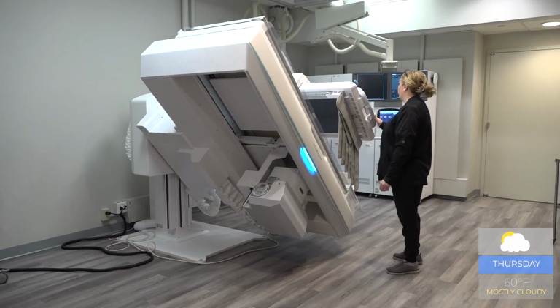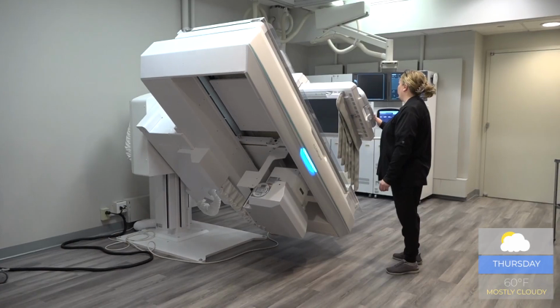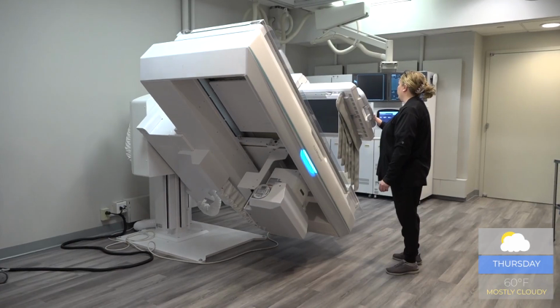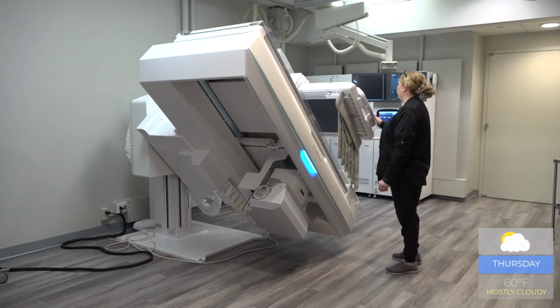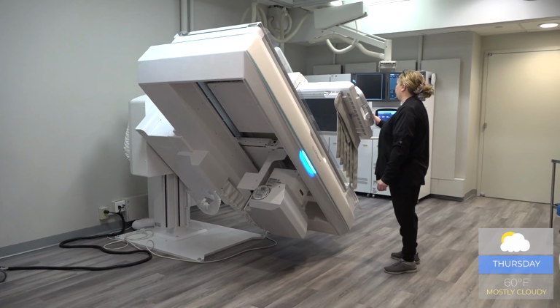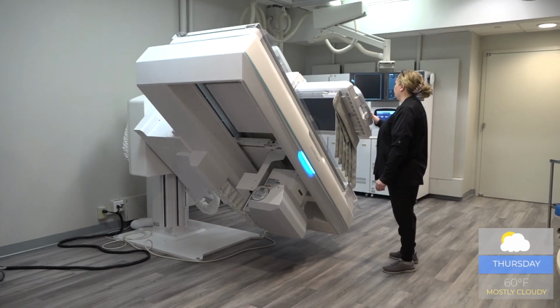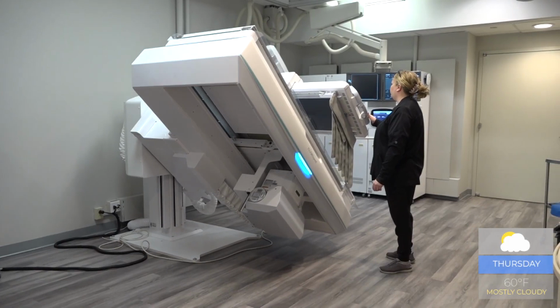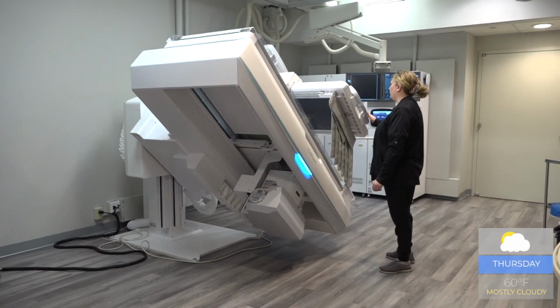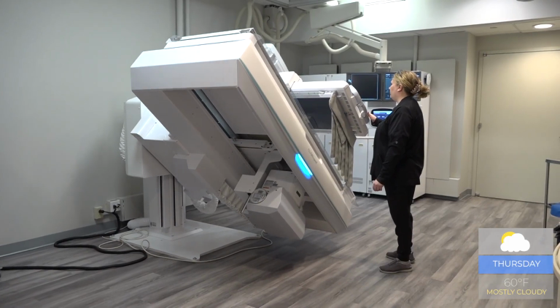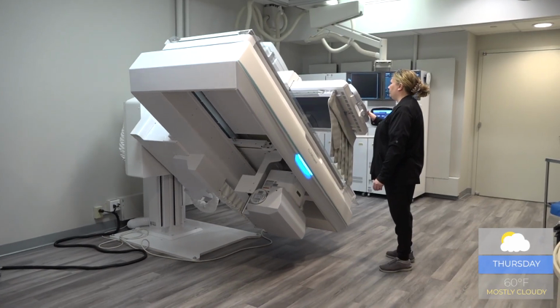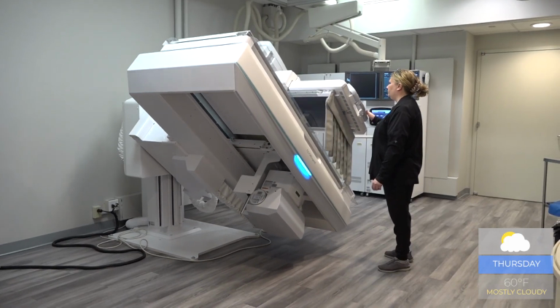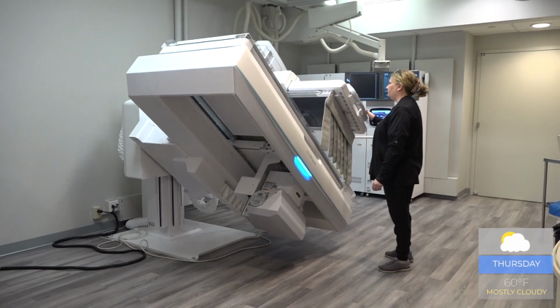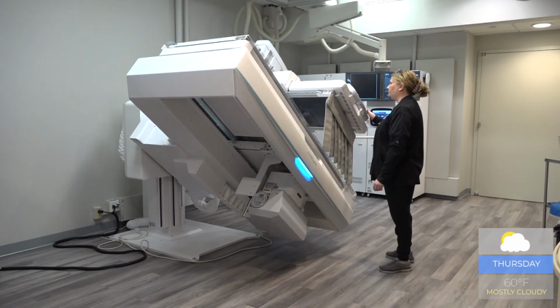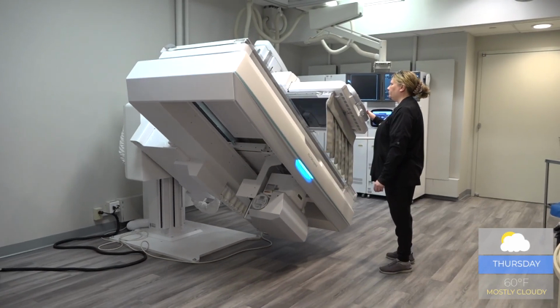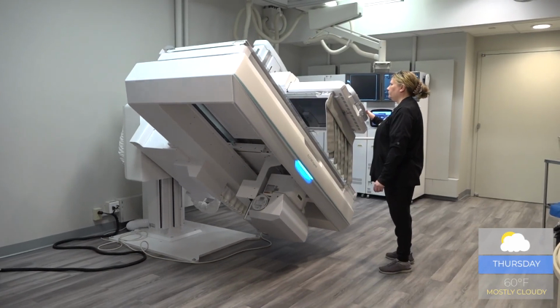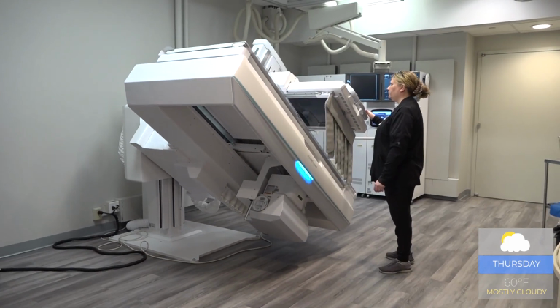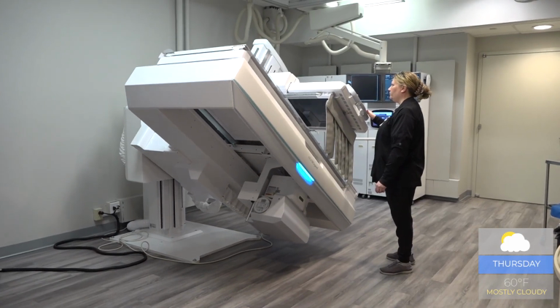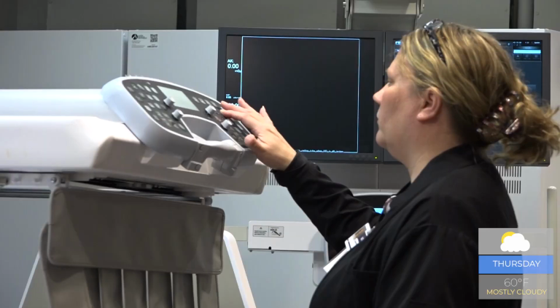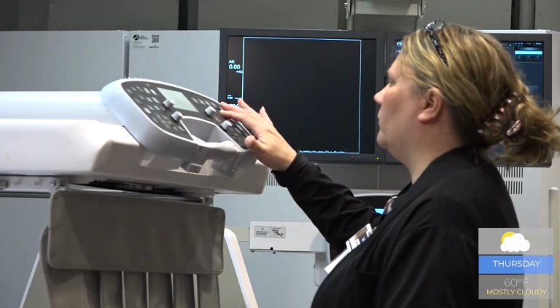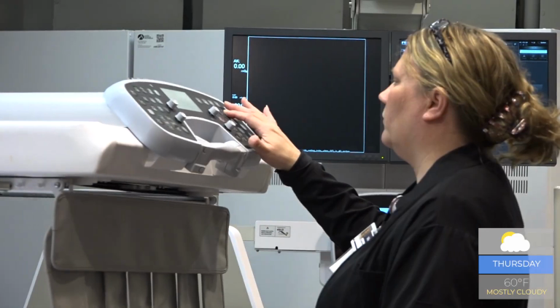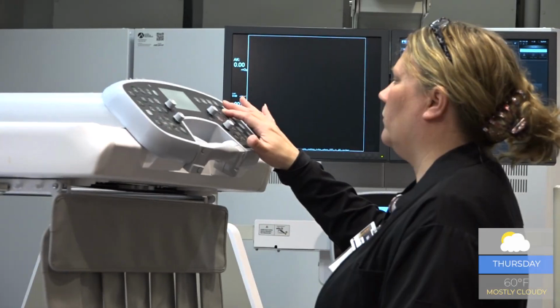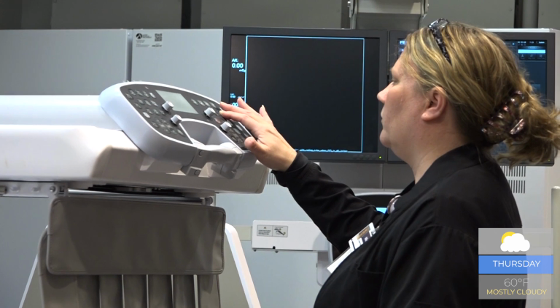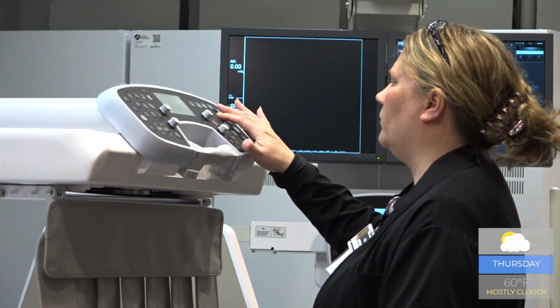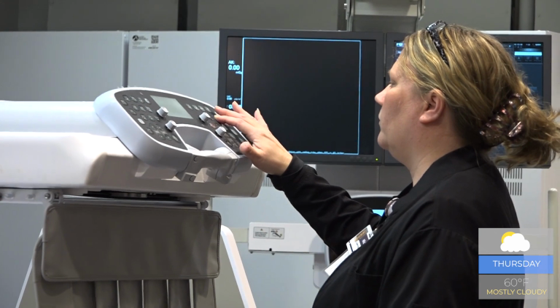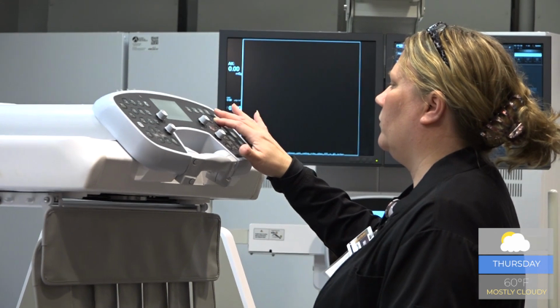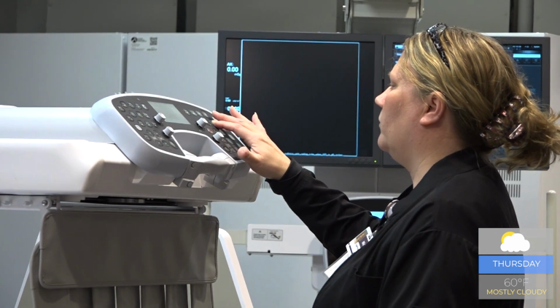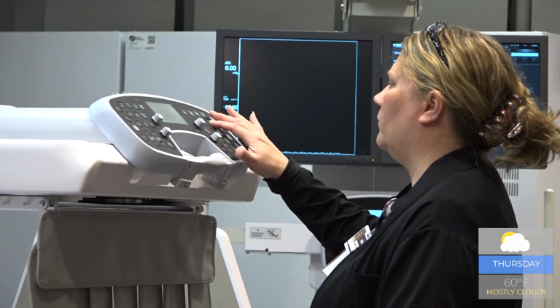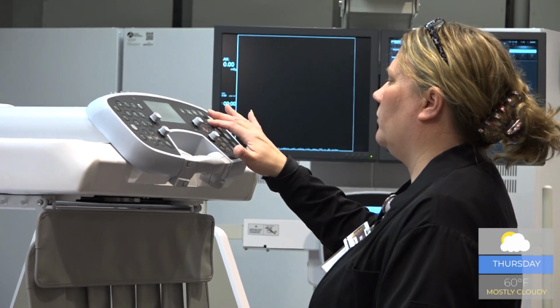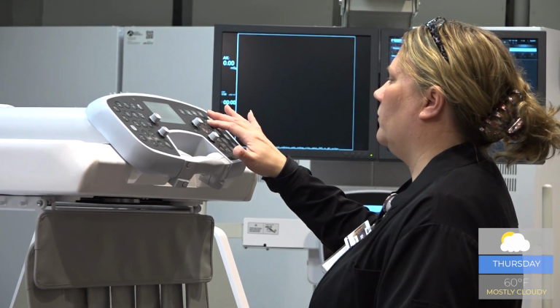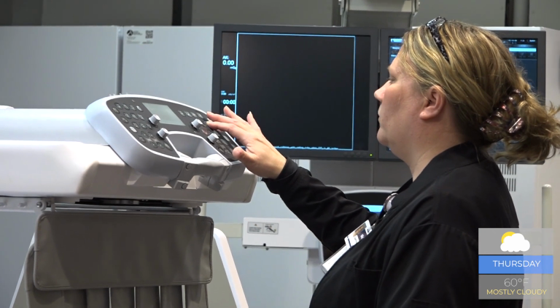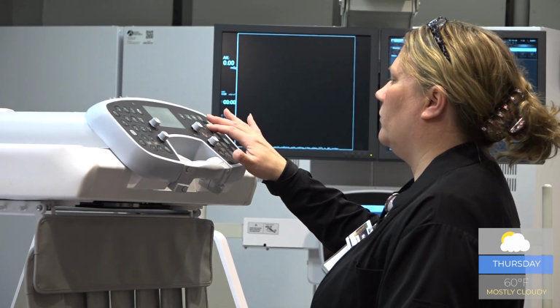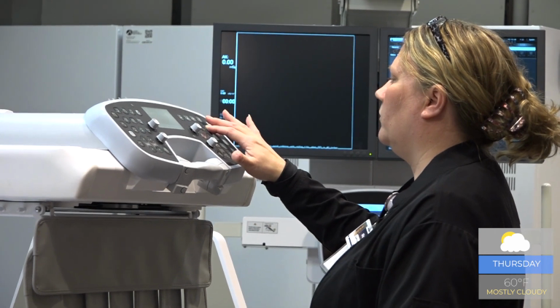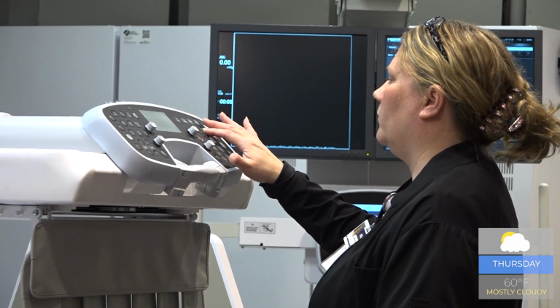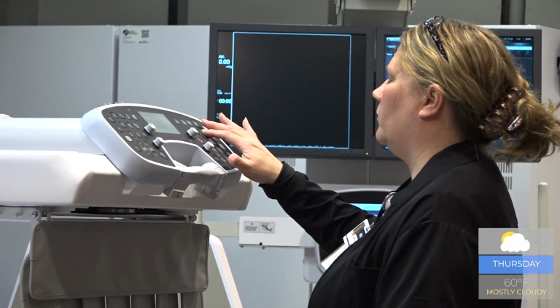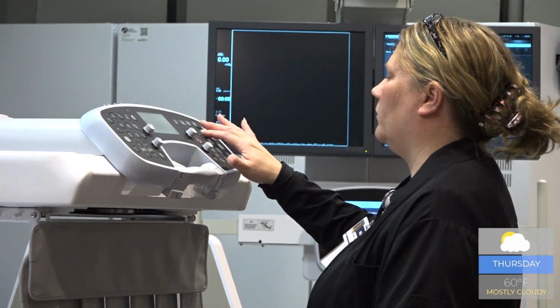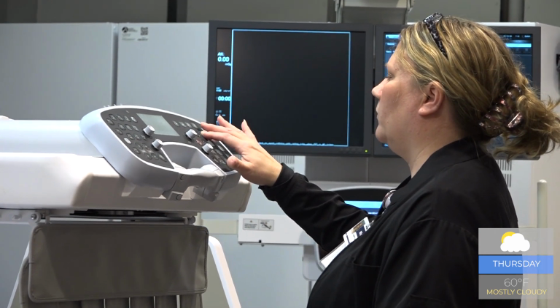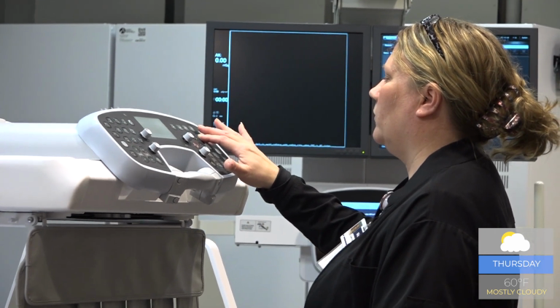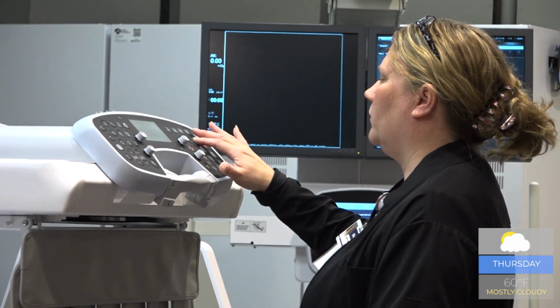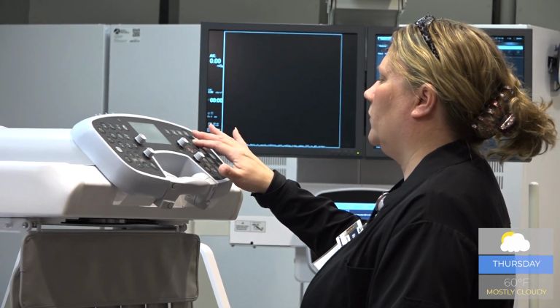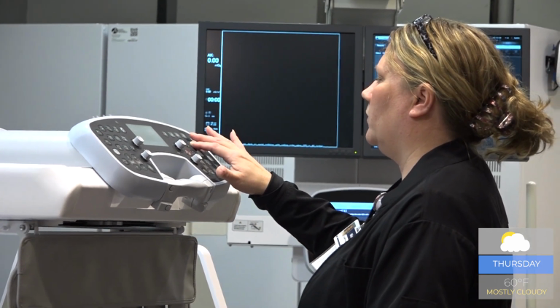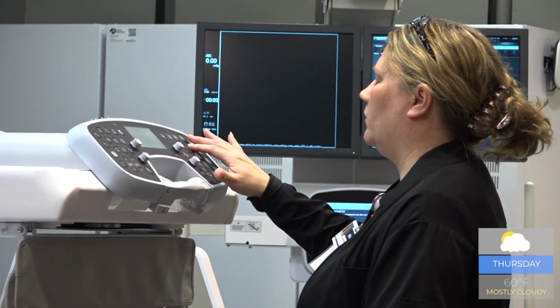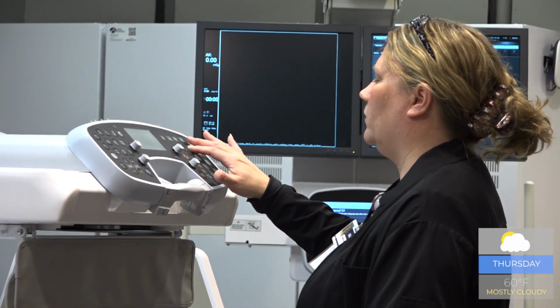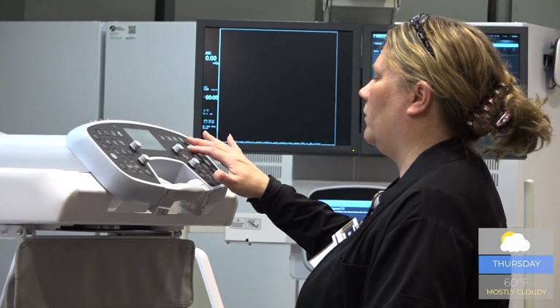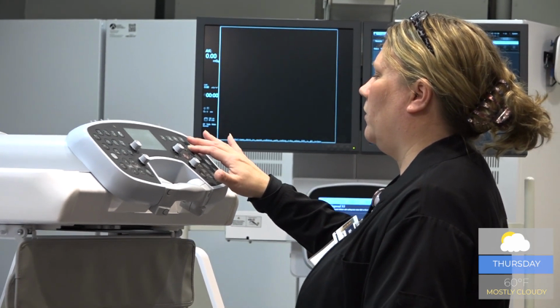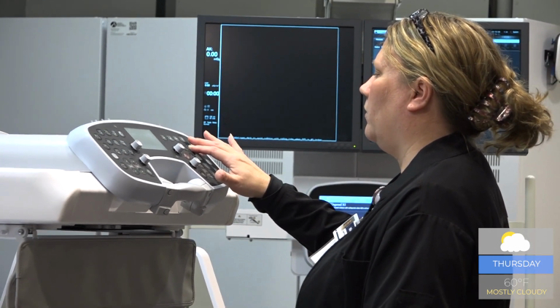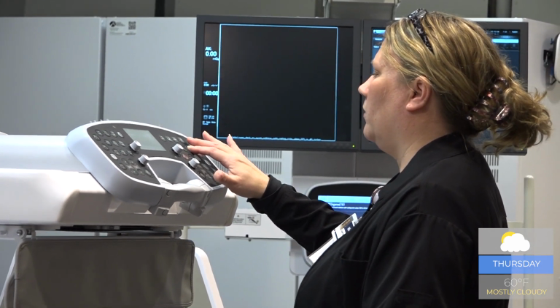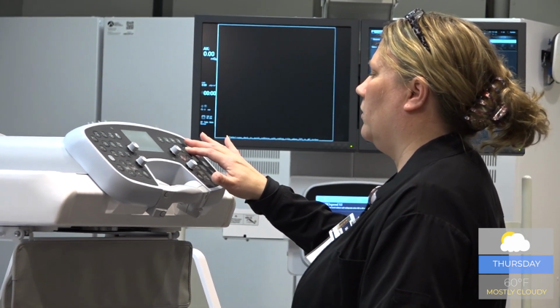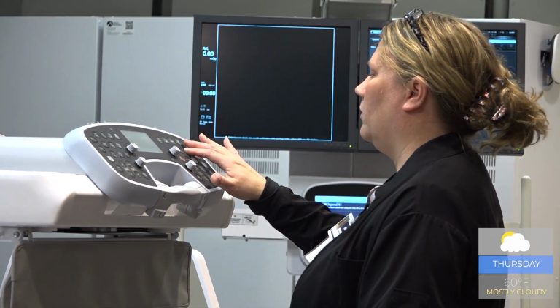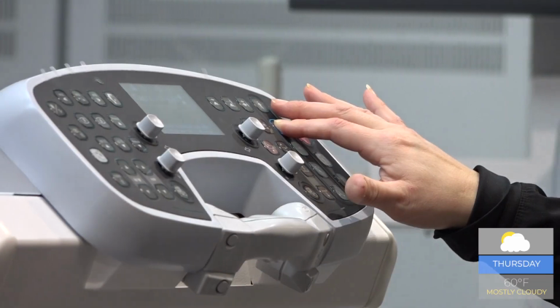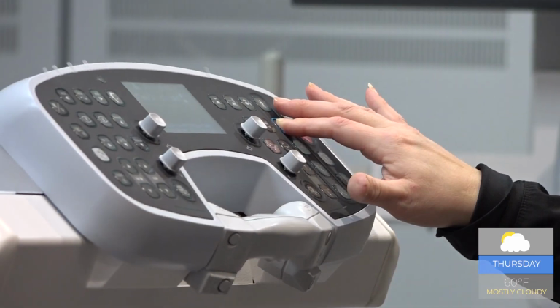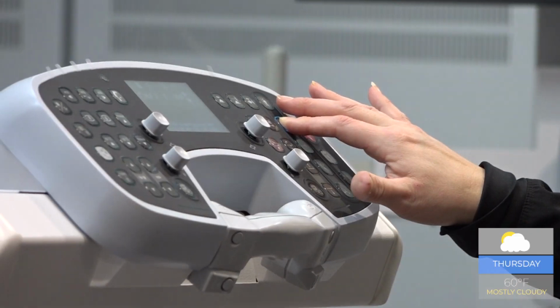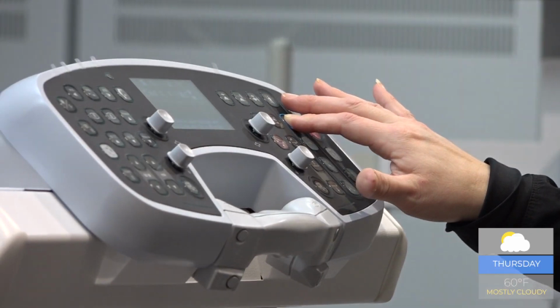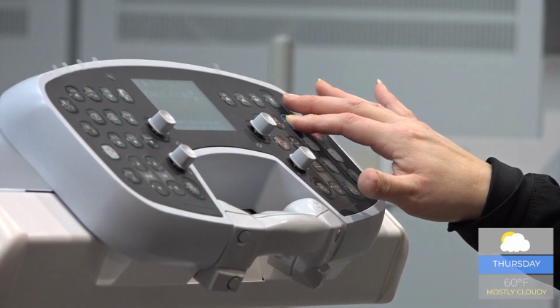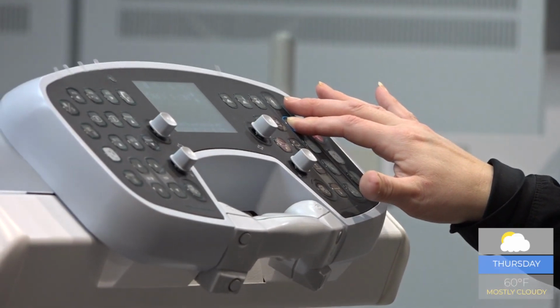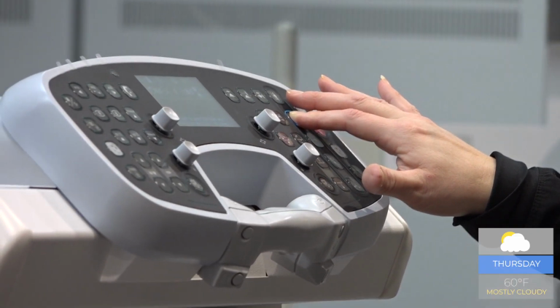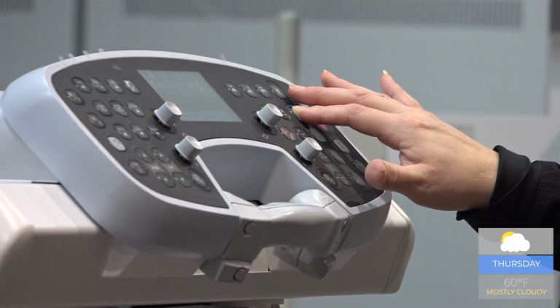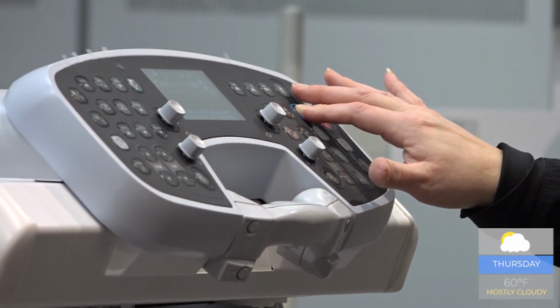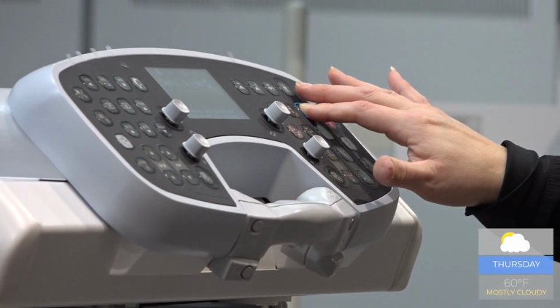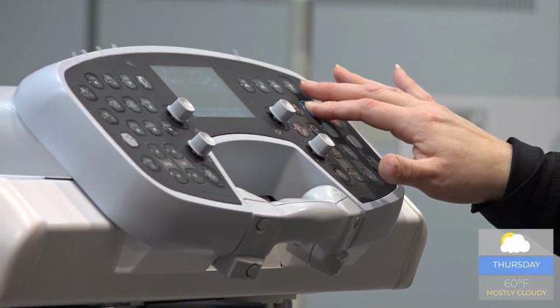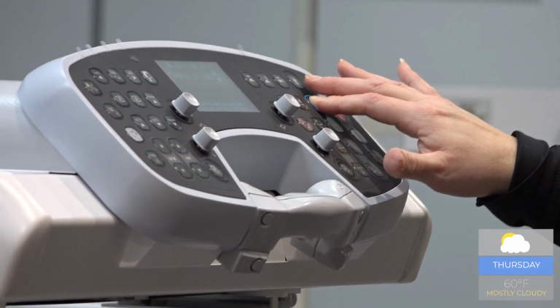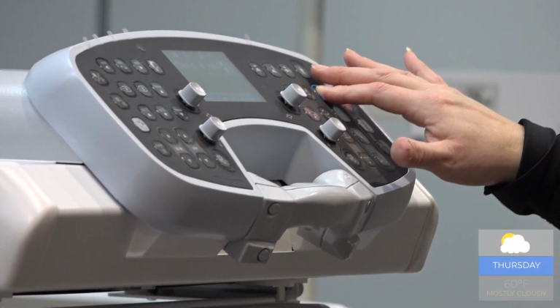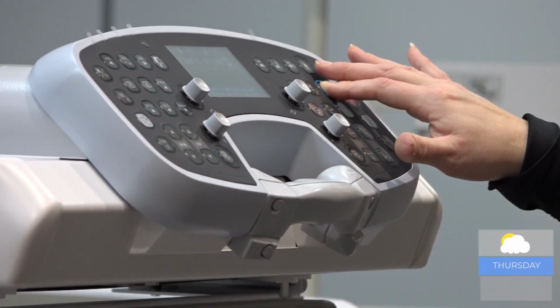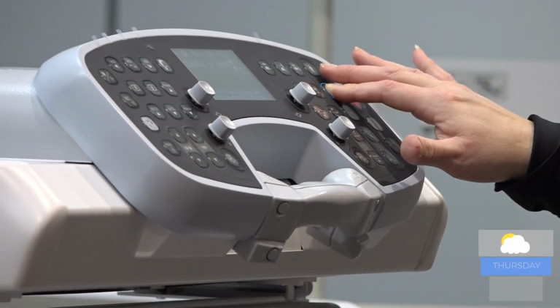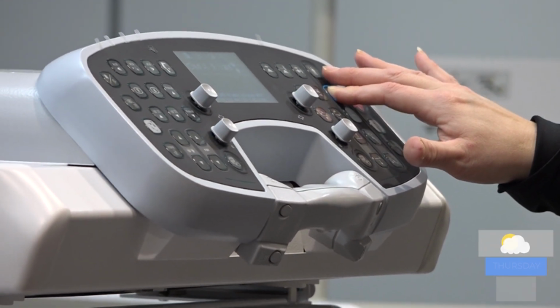Arnett Health's radiologic technologists started using the new machine in March of 2024. For Arnett Health, I'm Lexi Cutmore.